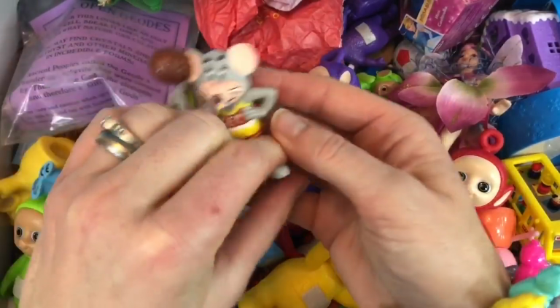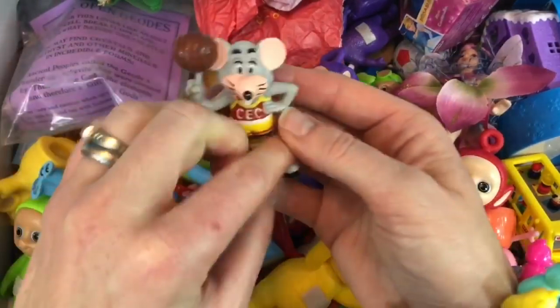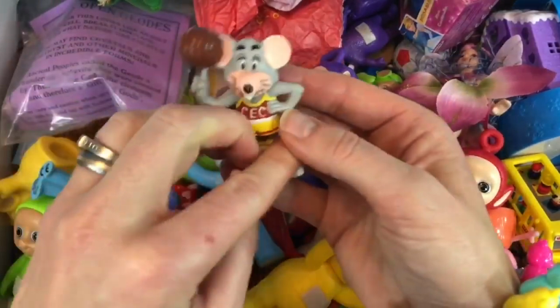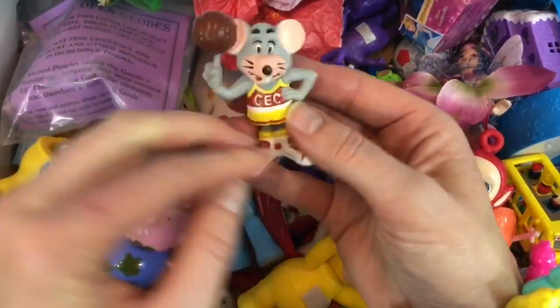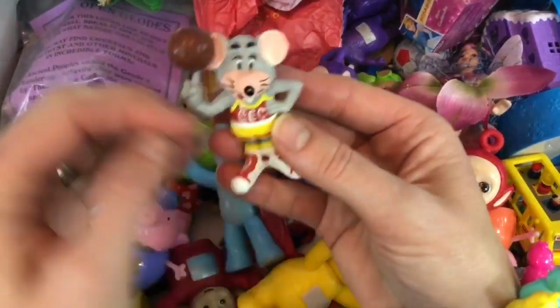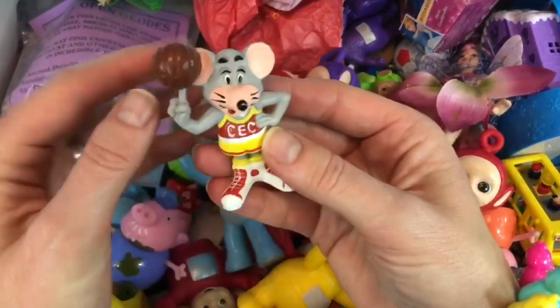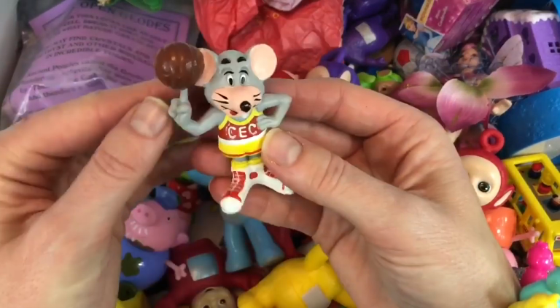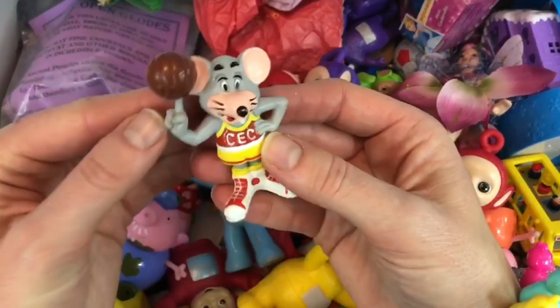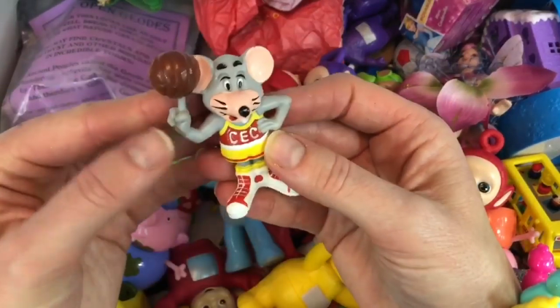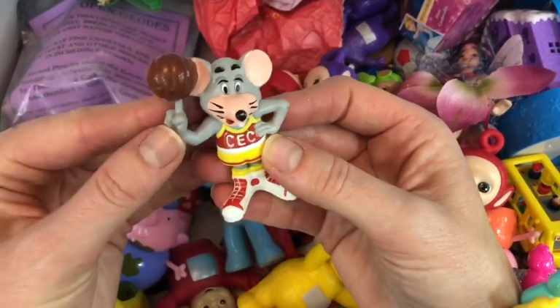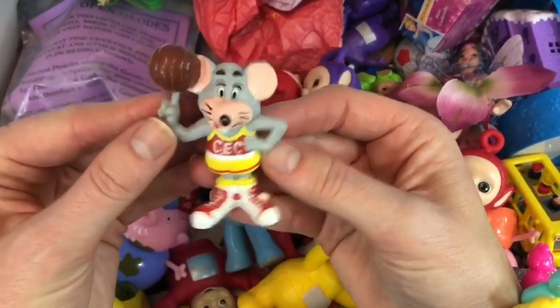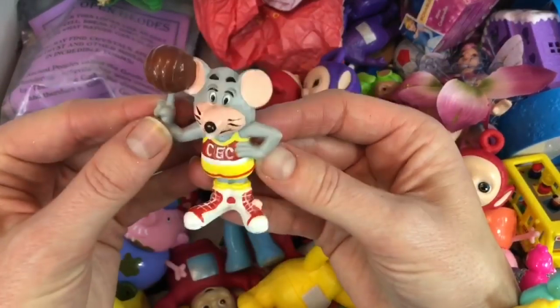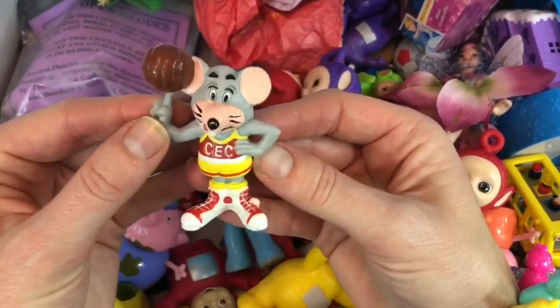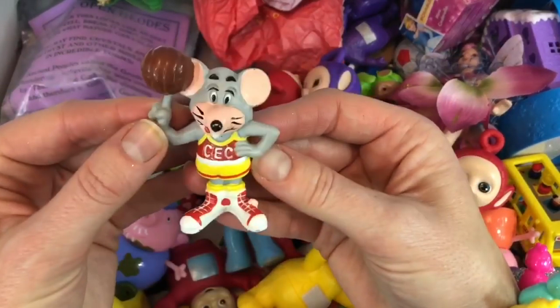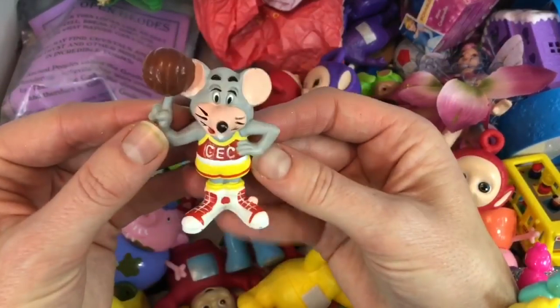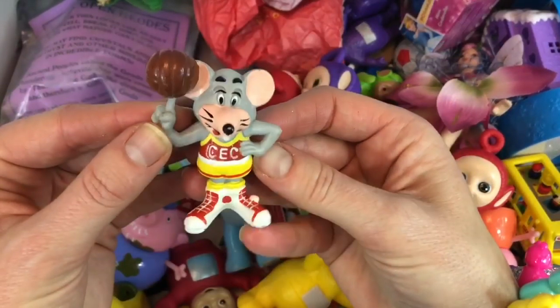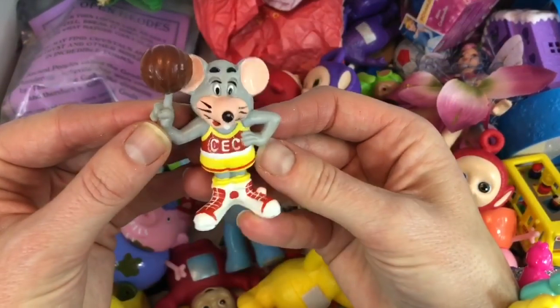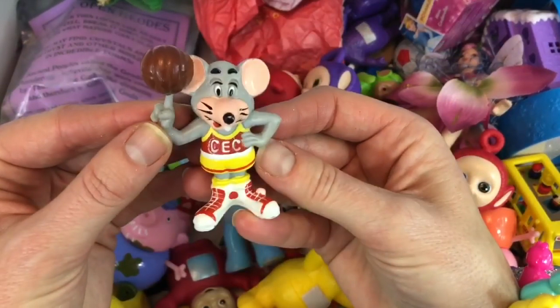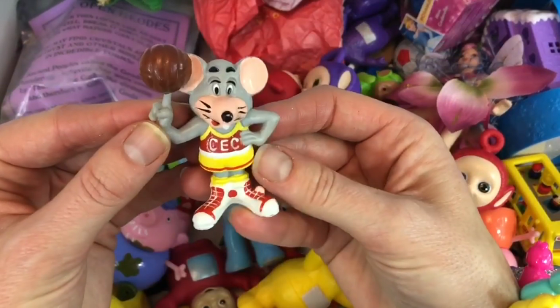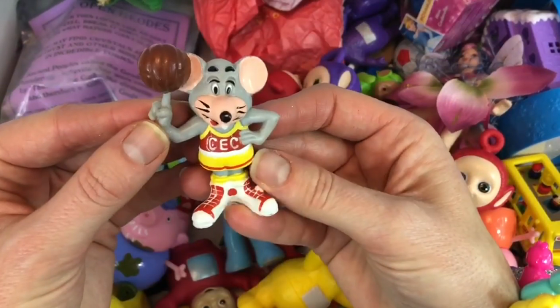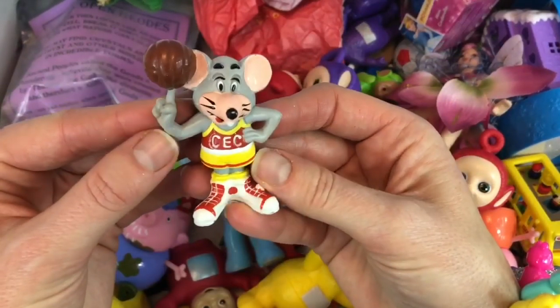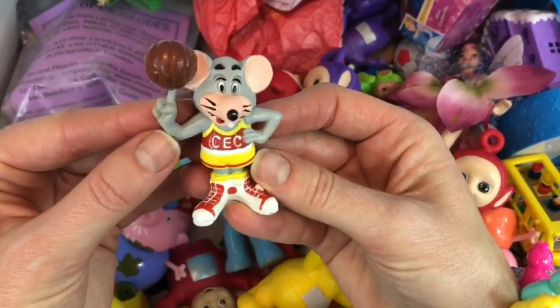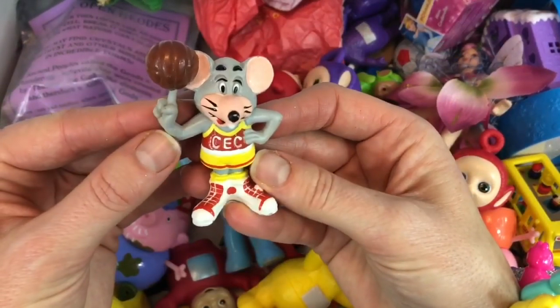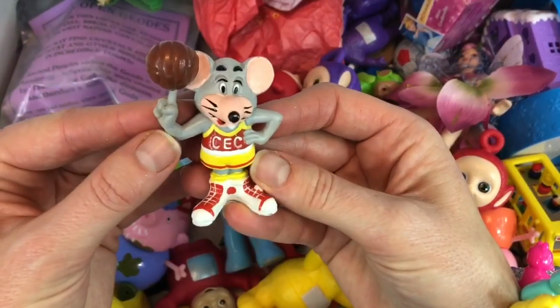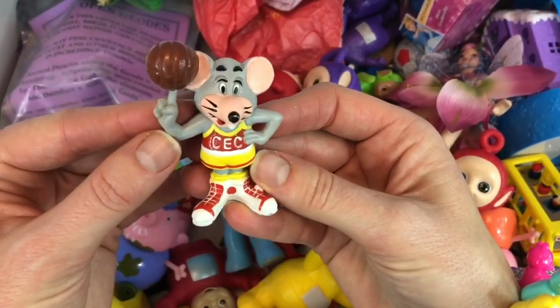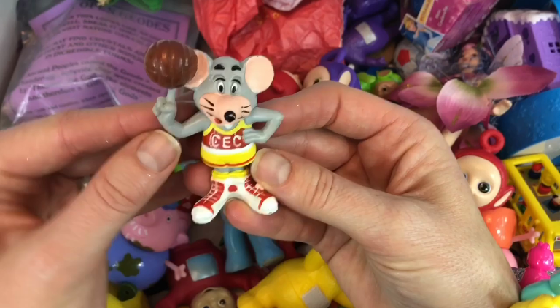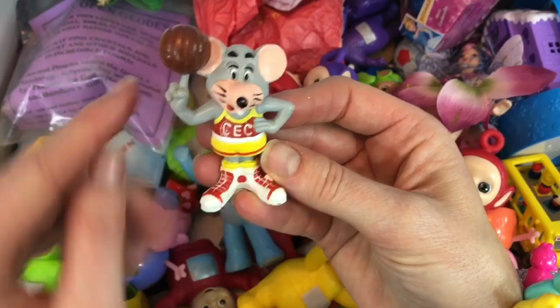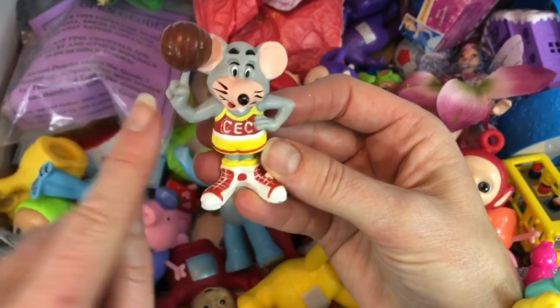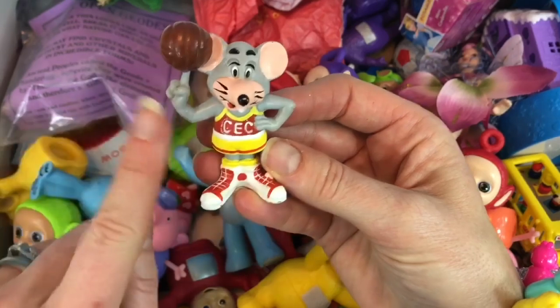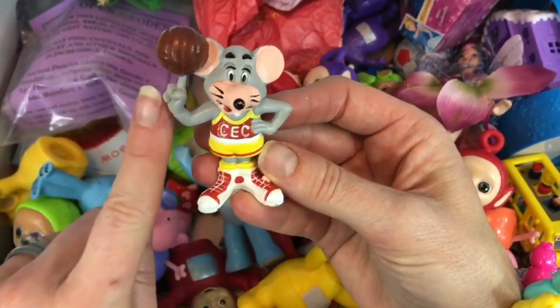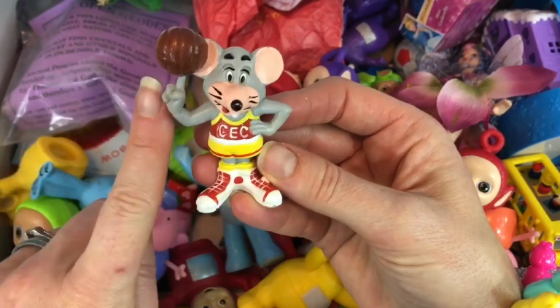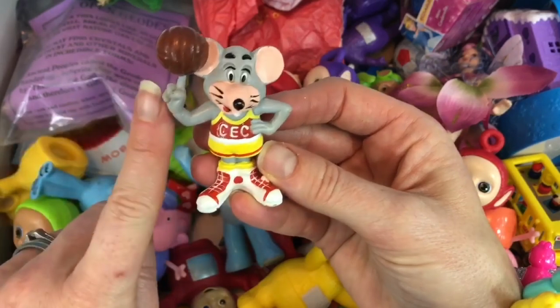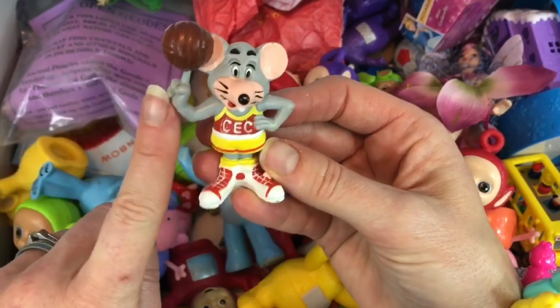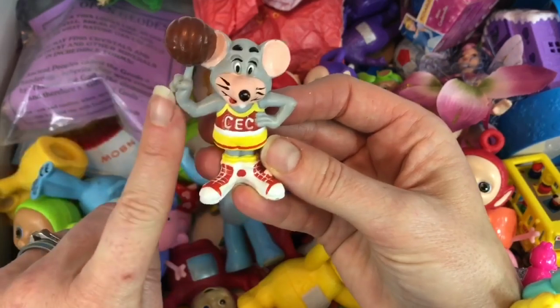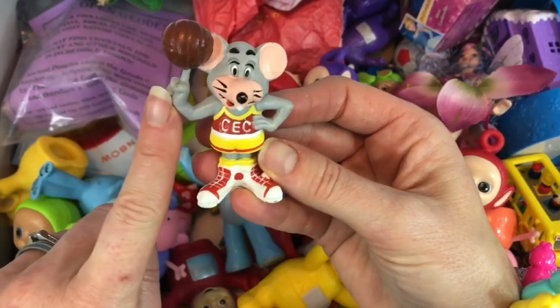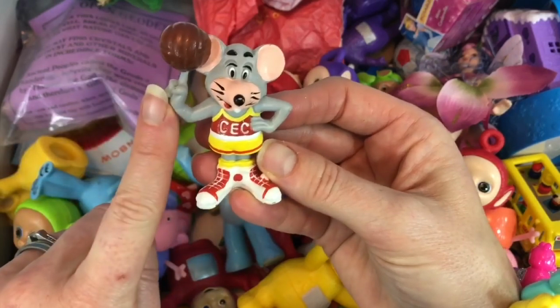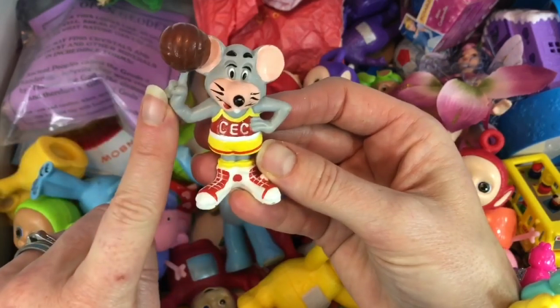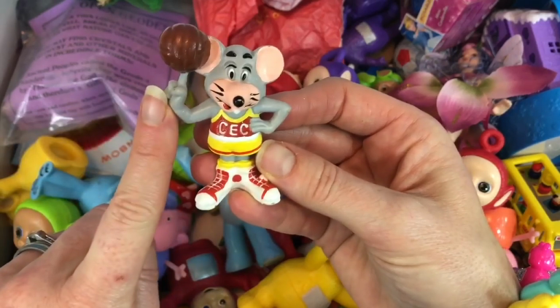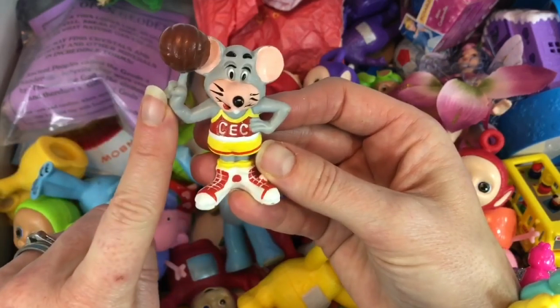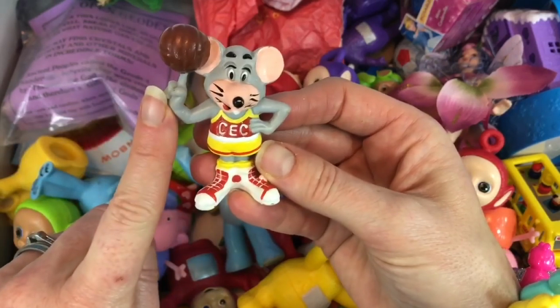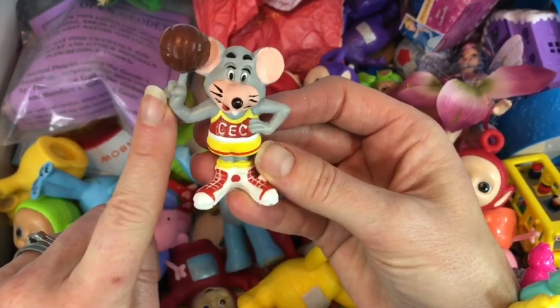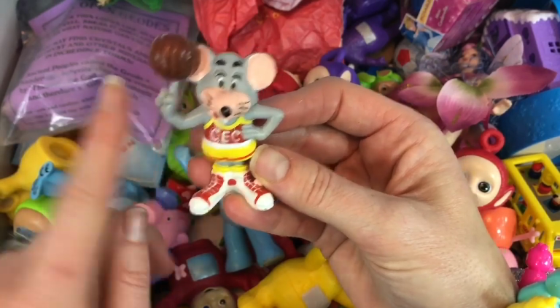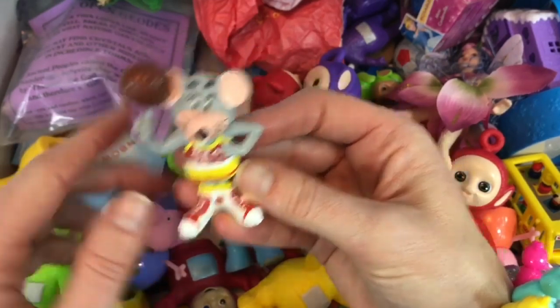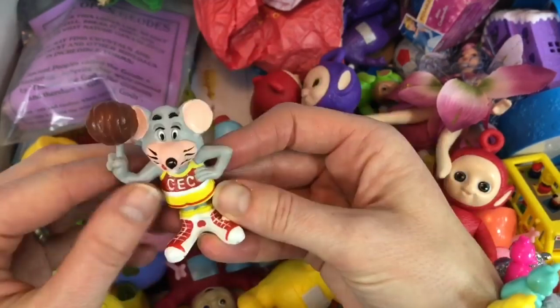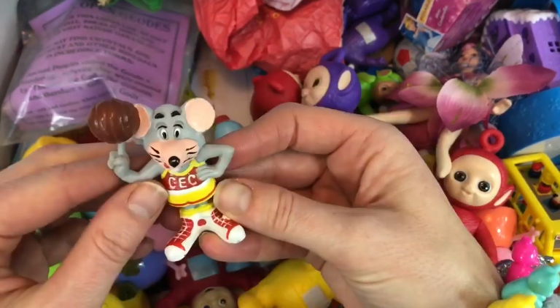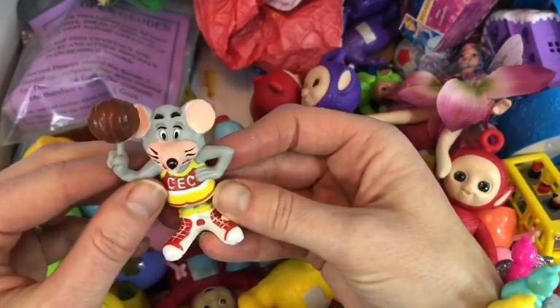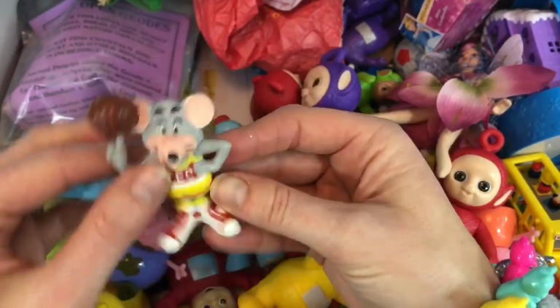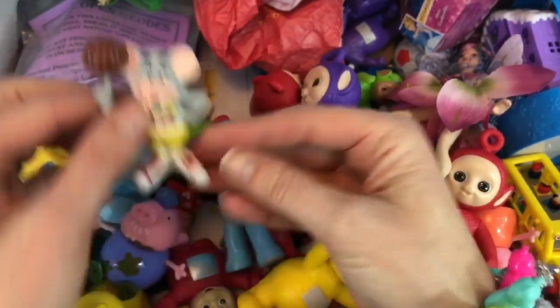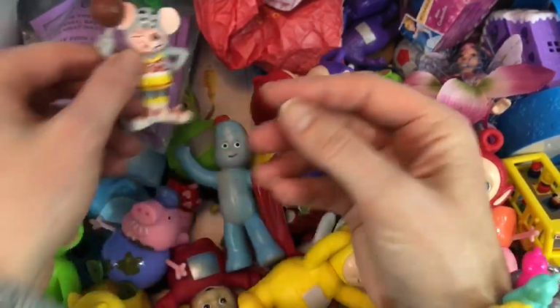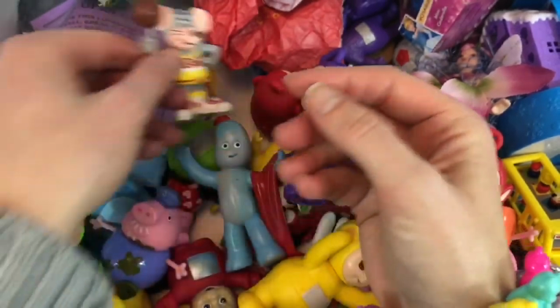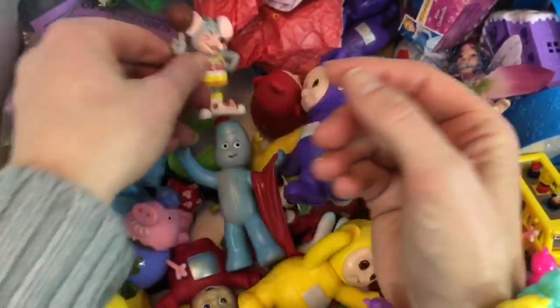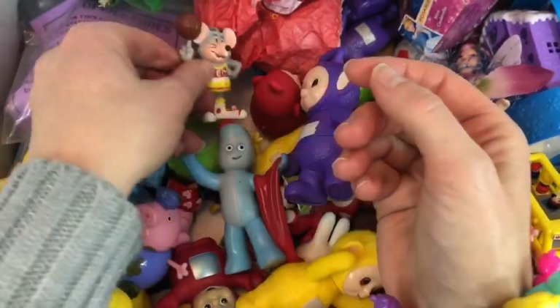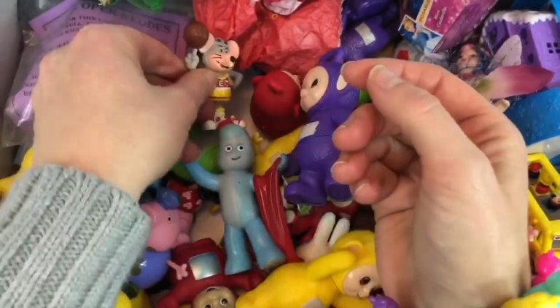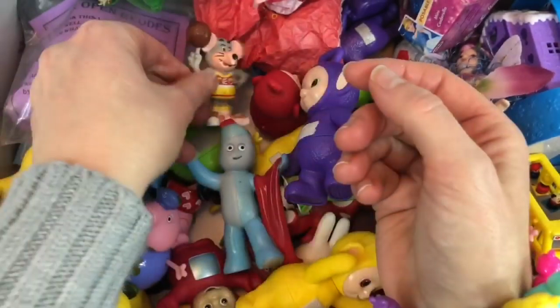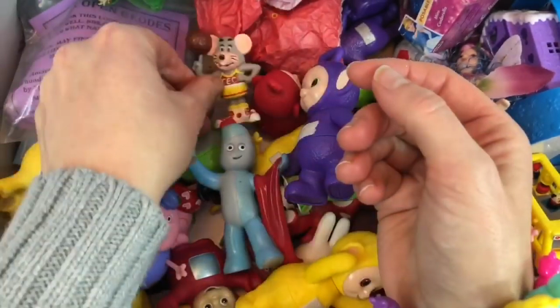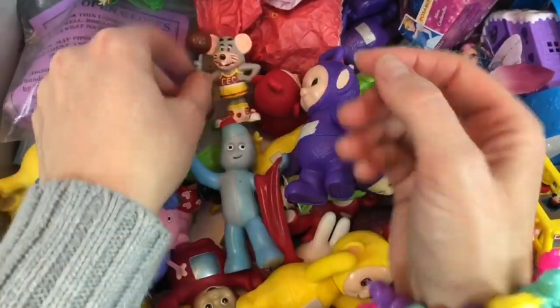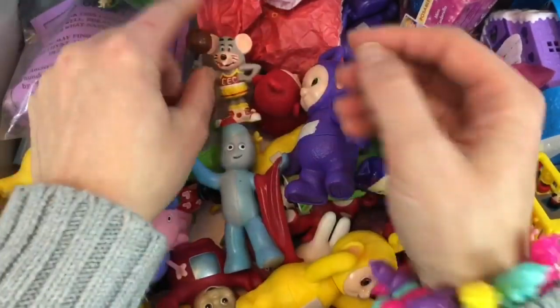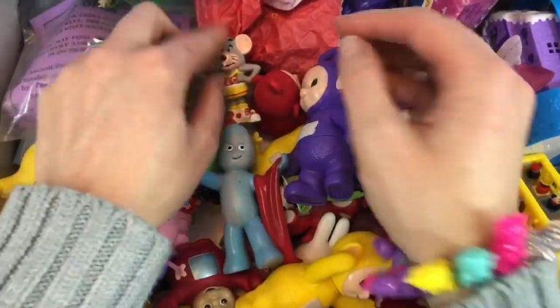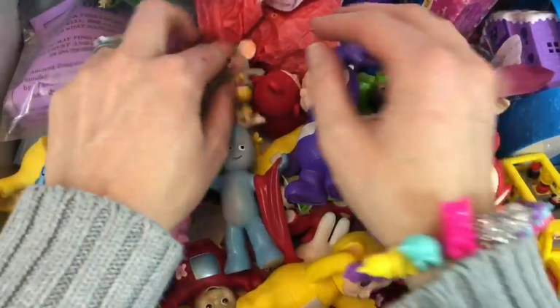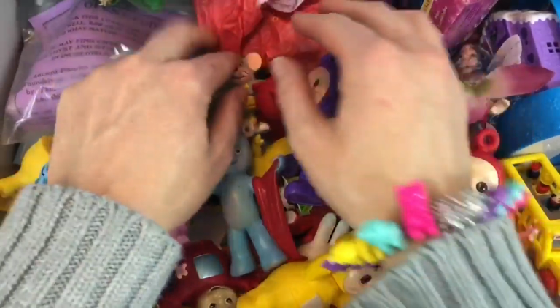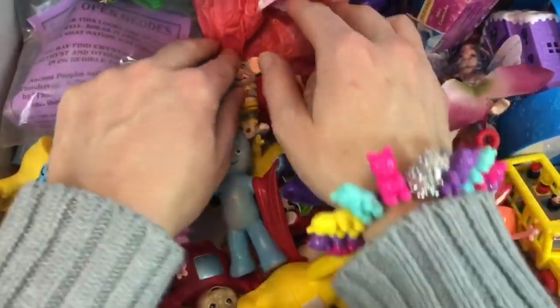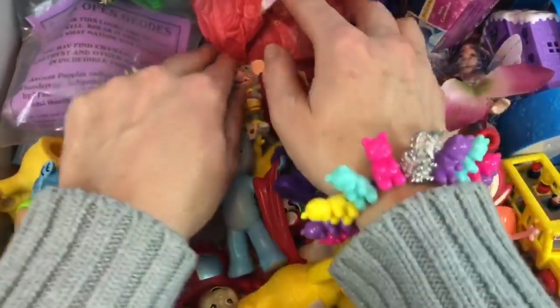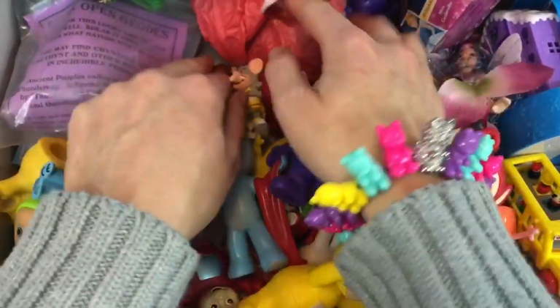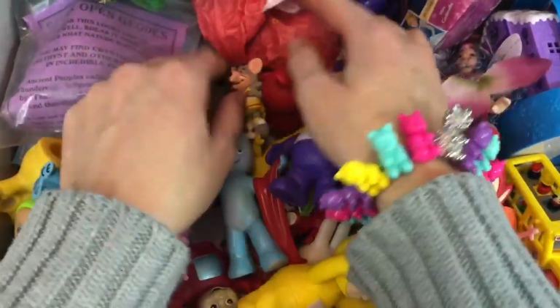Here's our little Chuck E. Cheese basketball player — he's spinning a basketball on one finger.